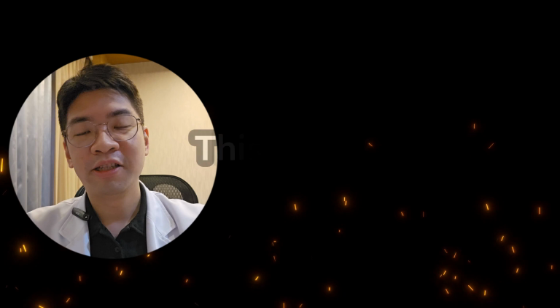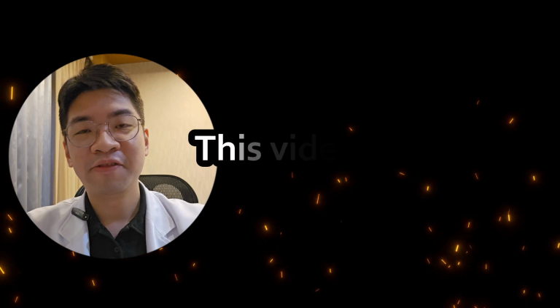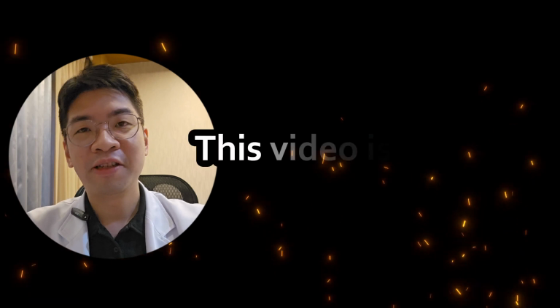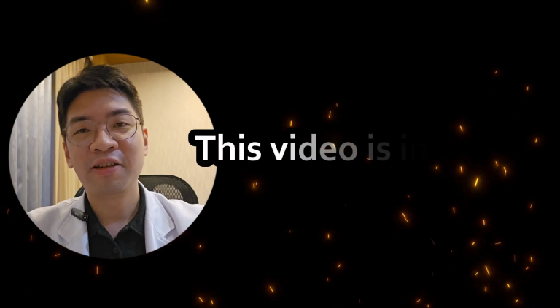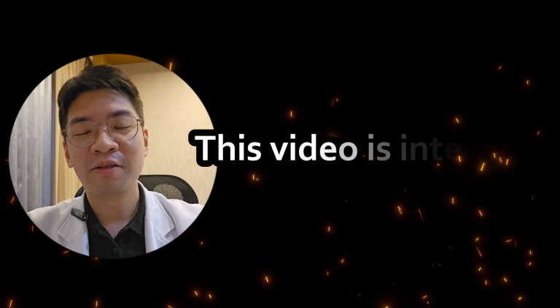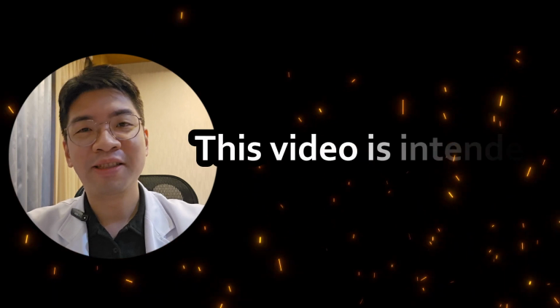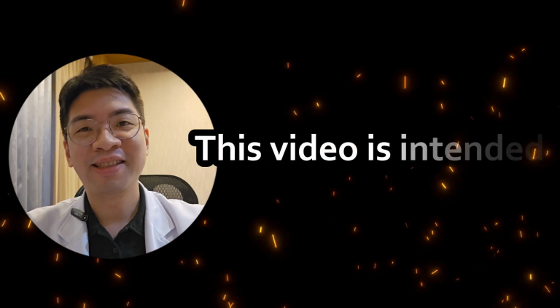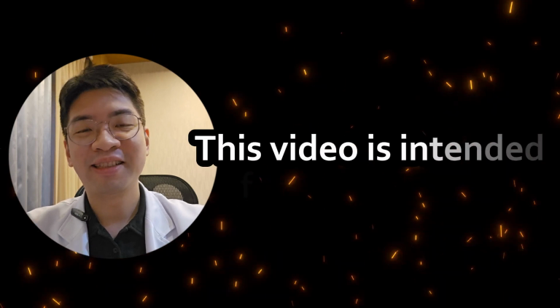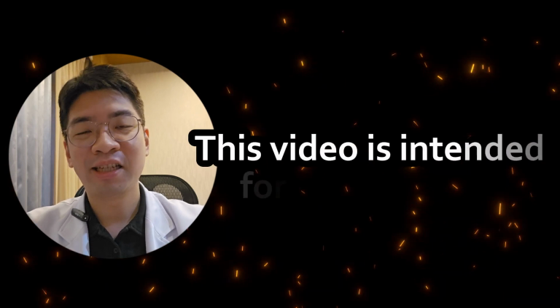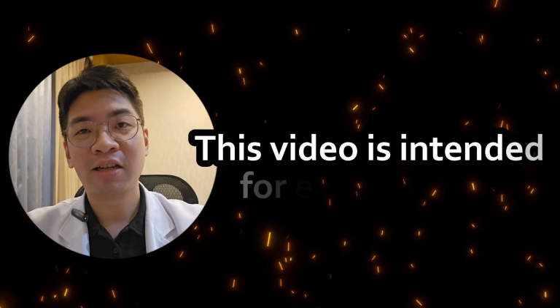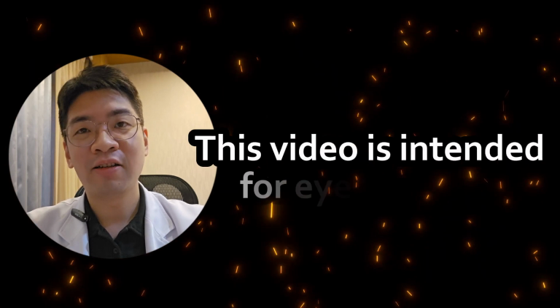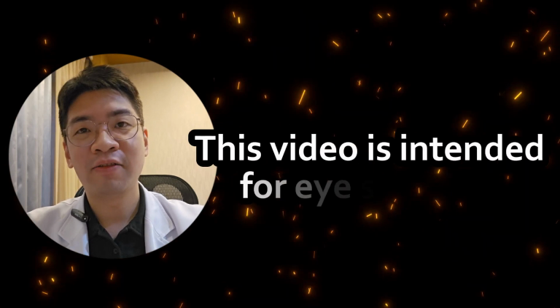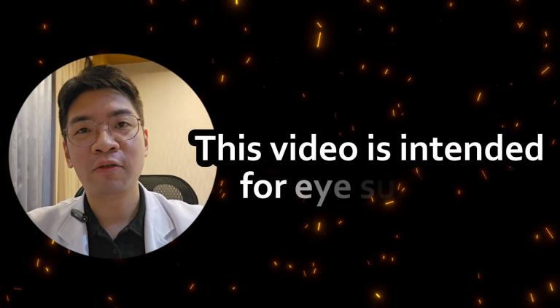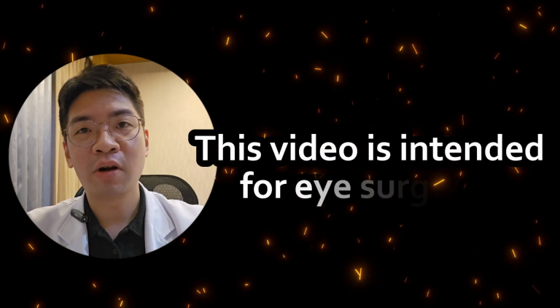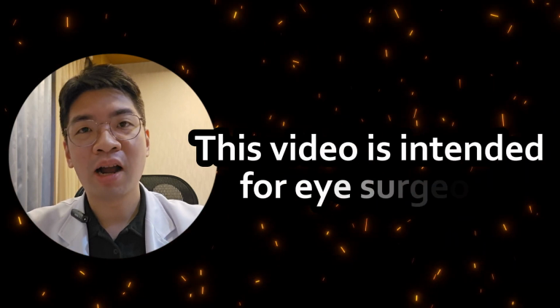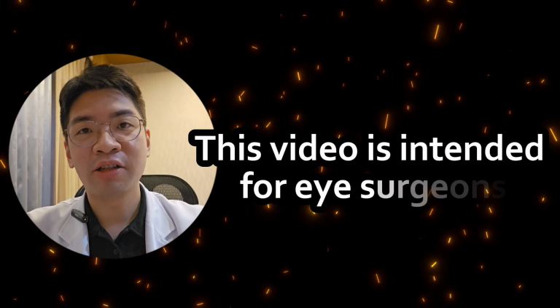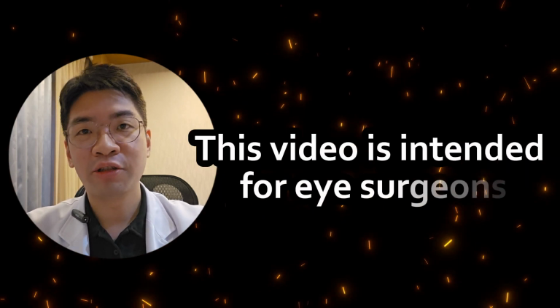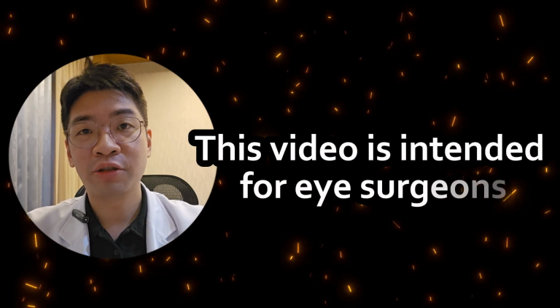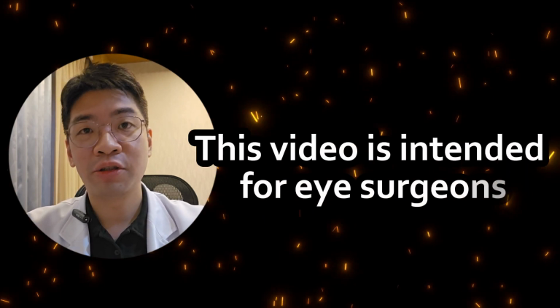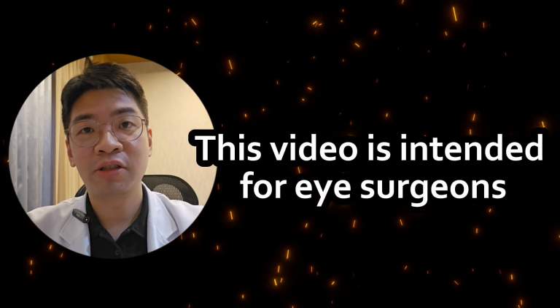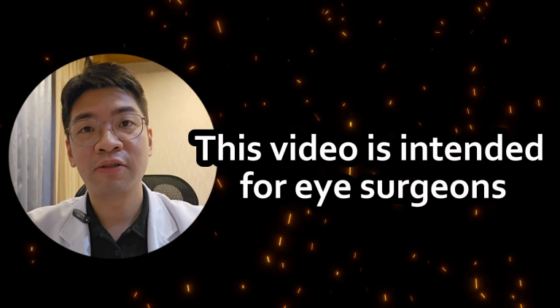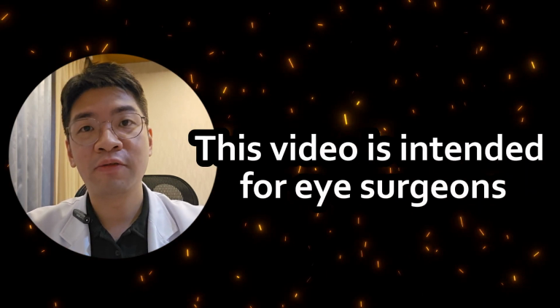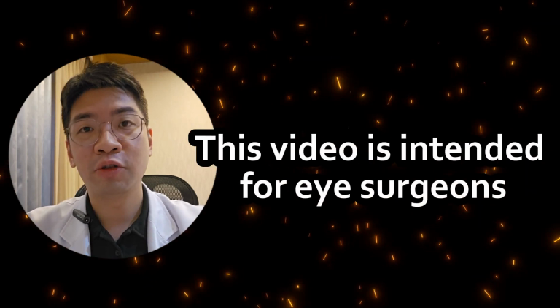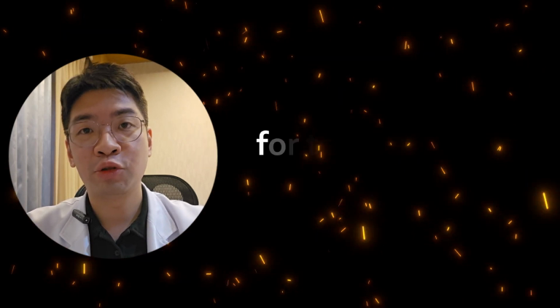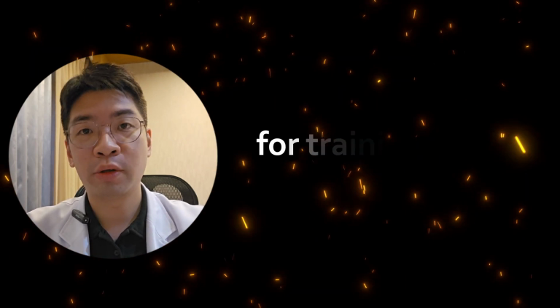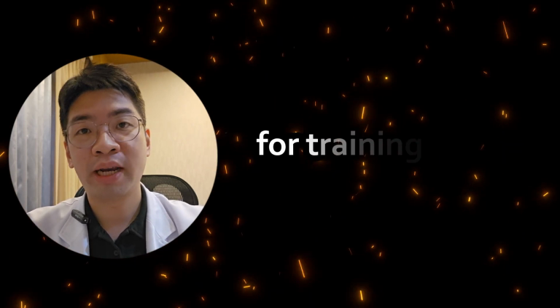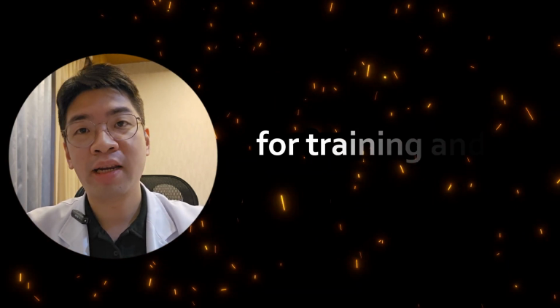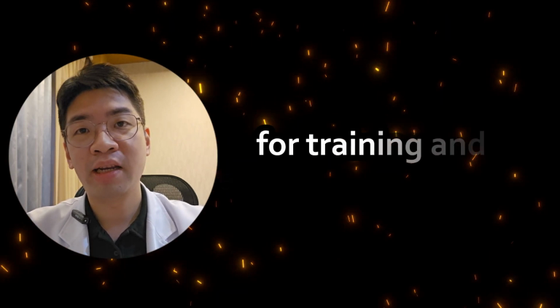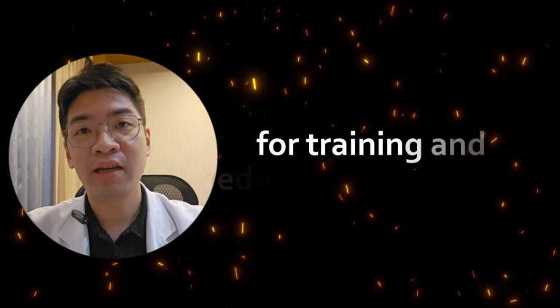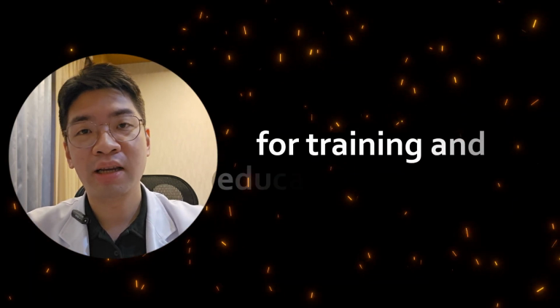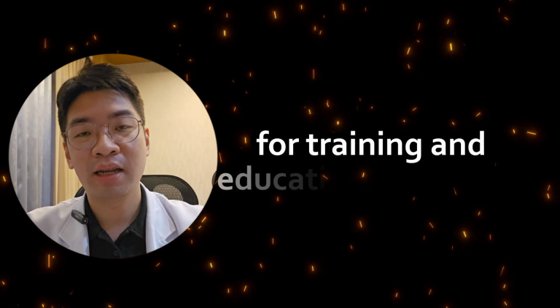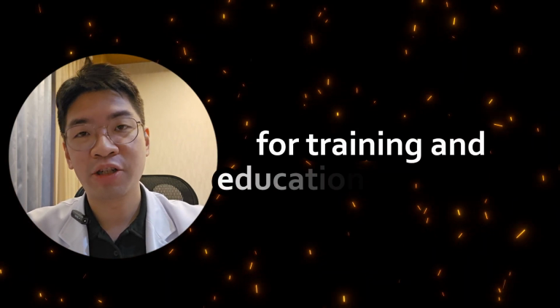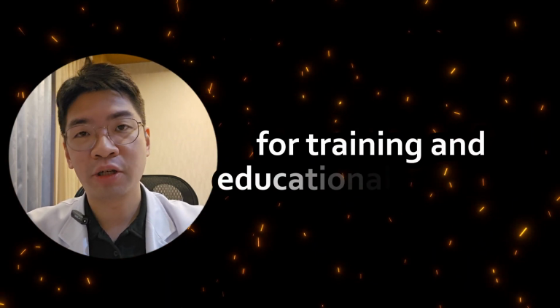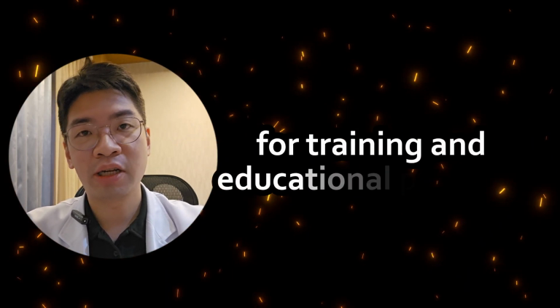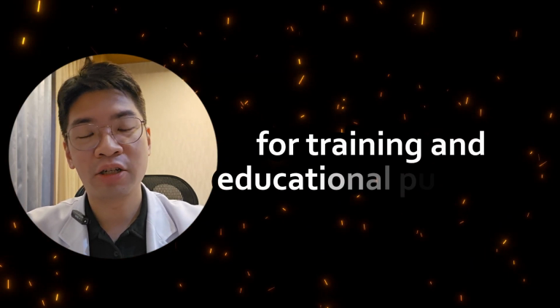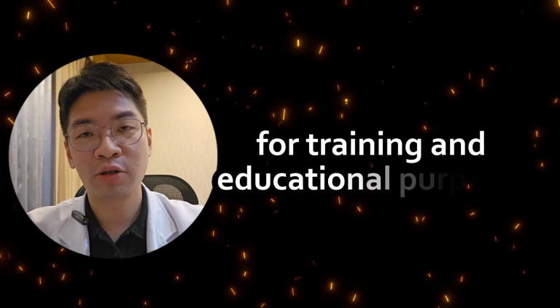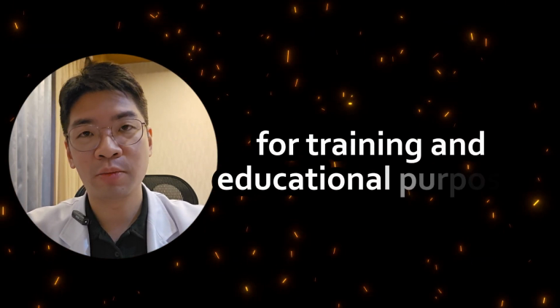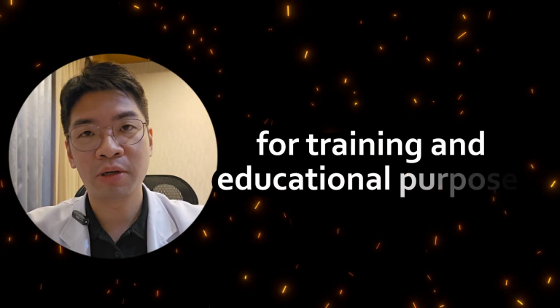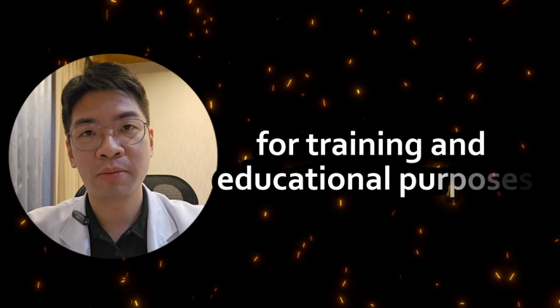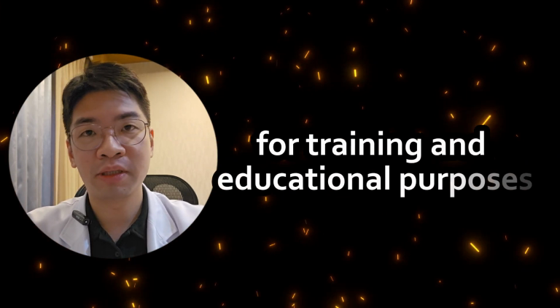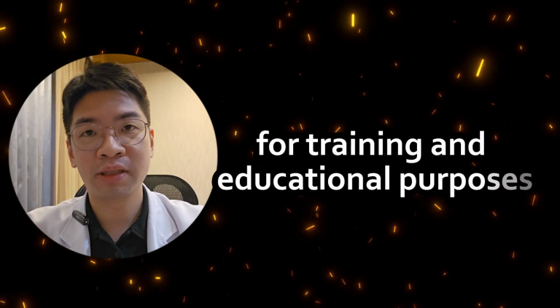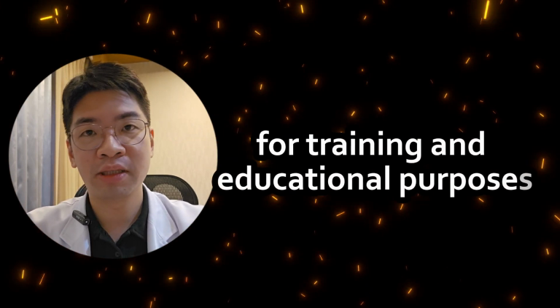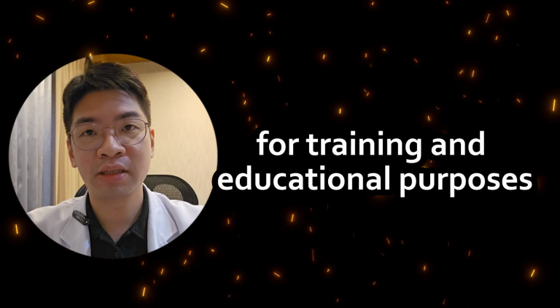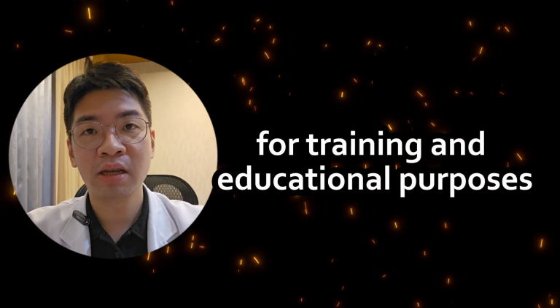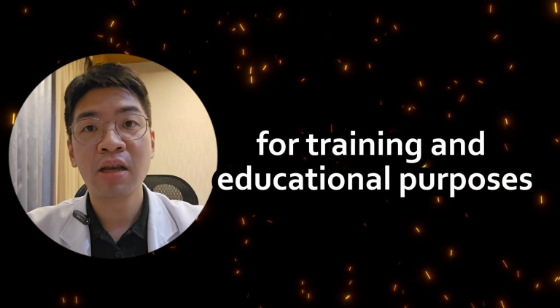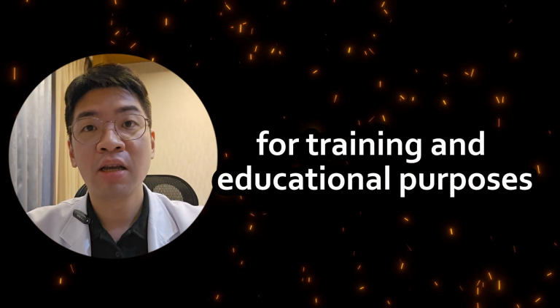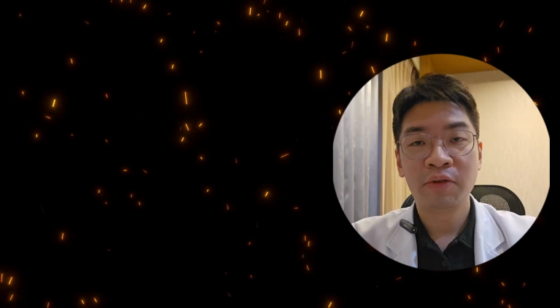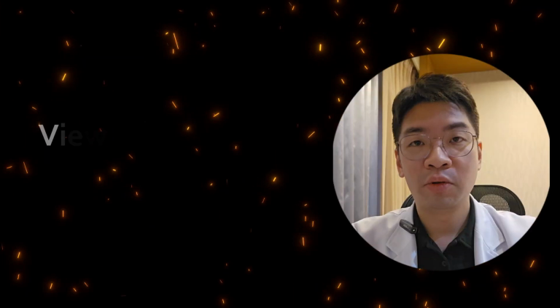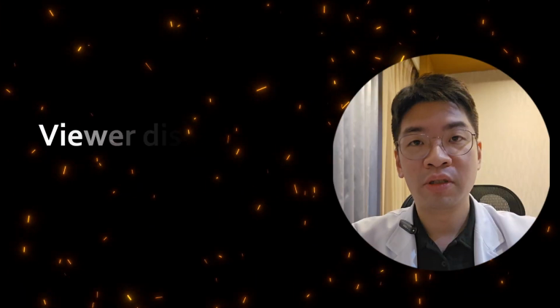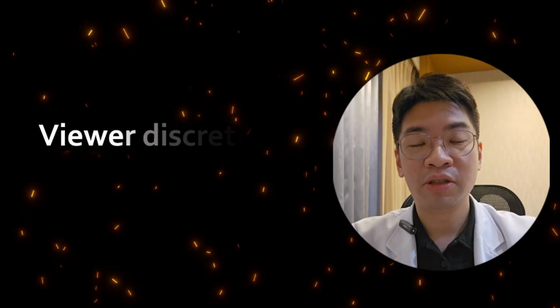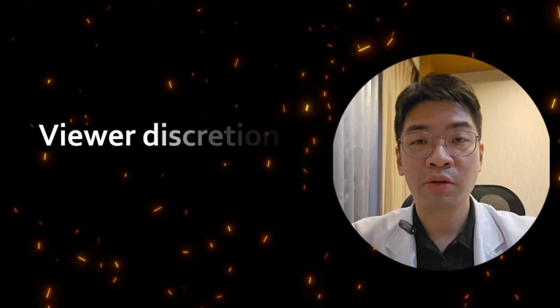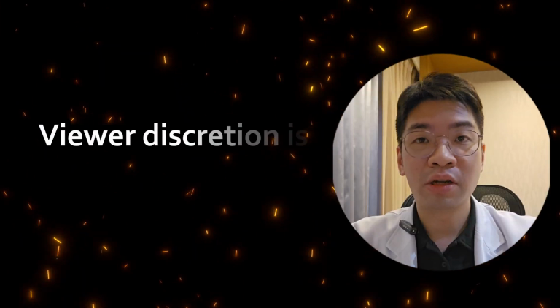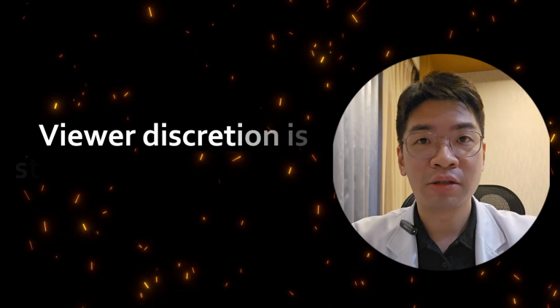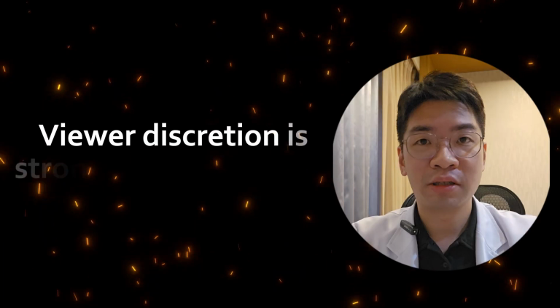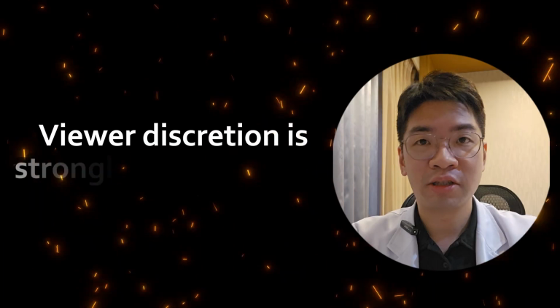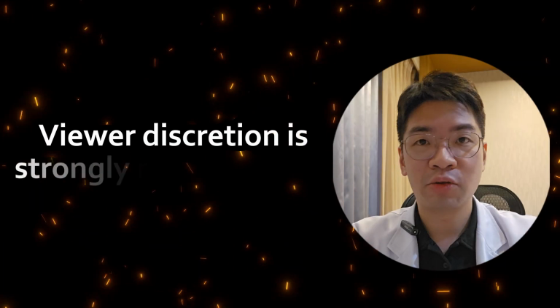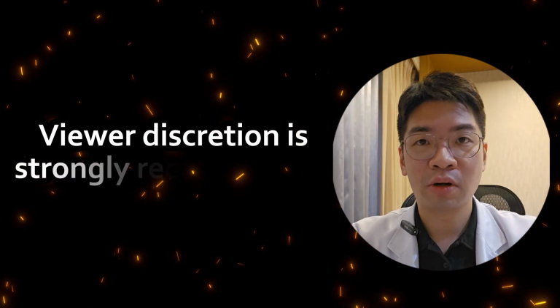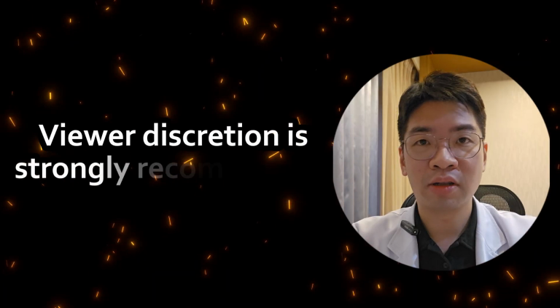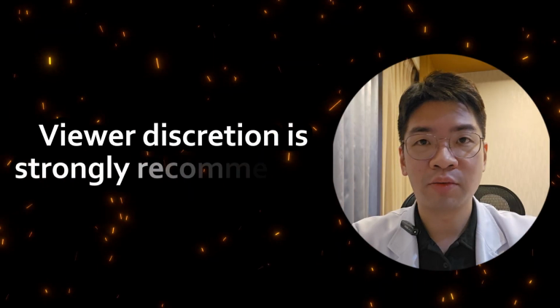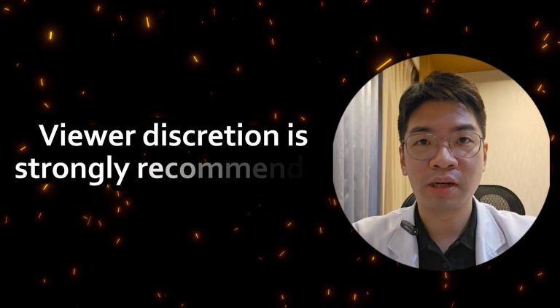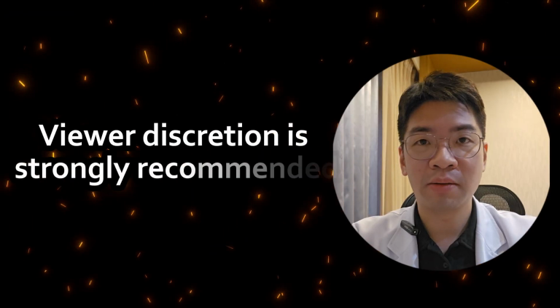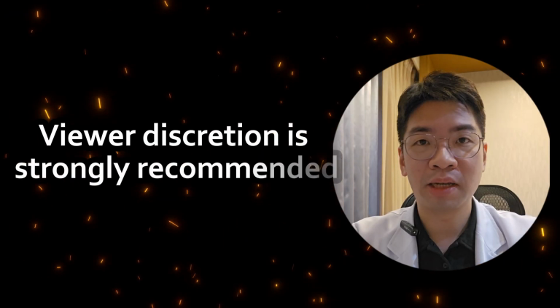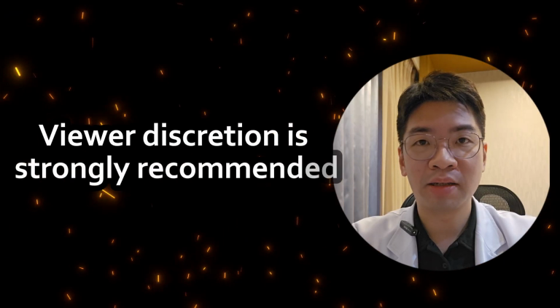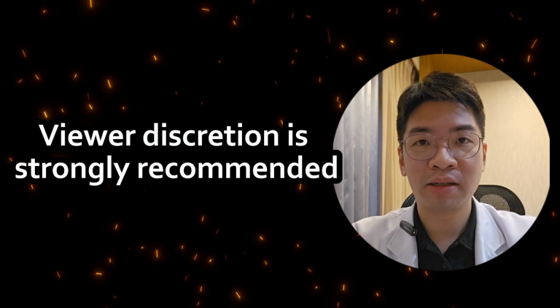This video is intended for eye surgeons for training and educational purposes. Viewer discretion is strongly recommended.